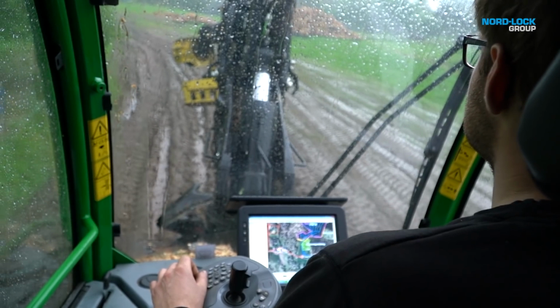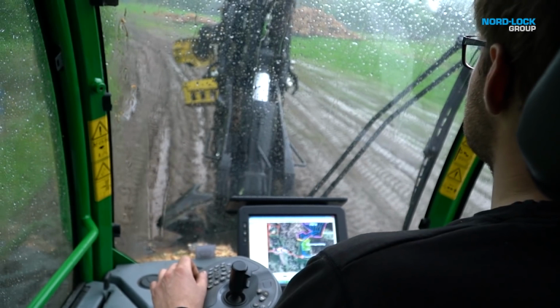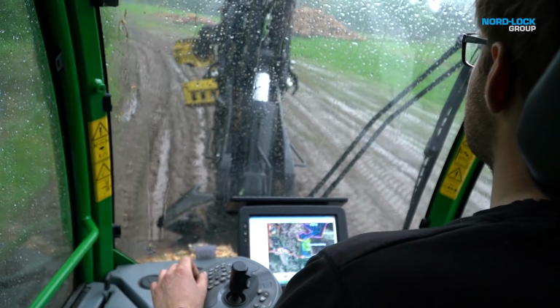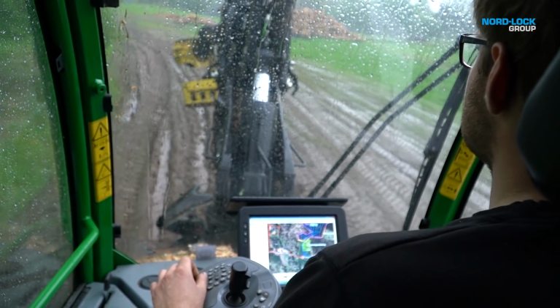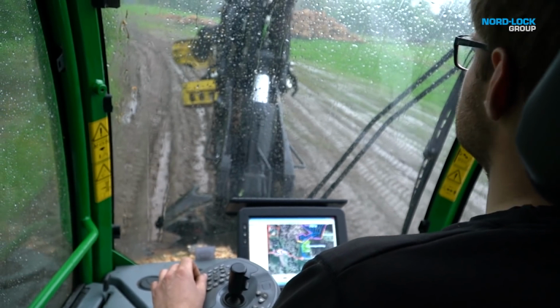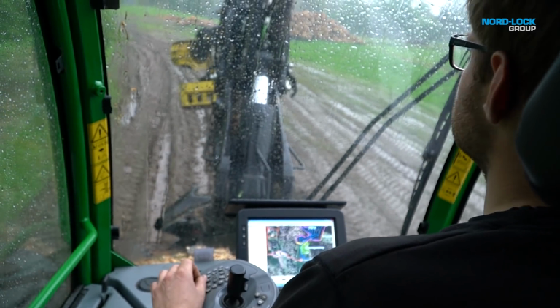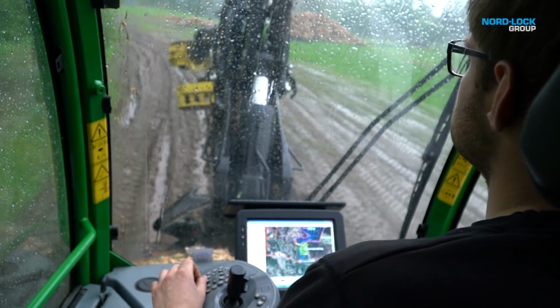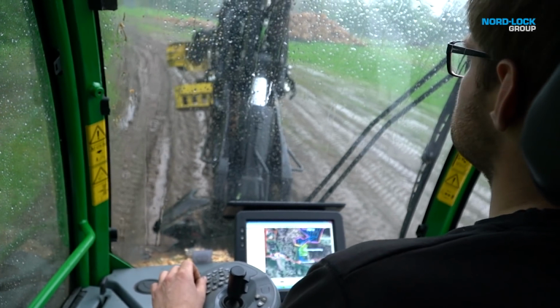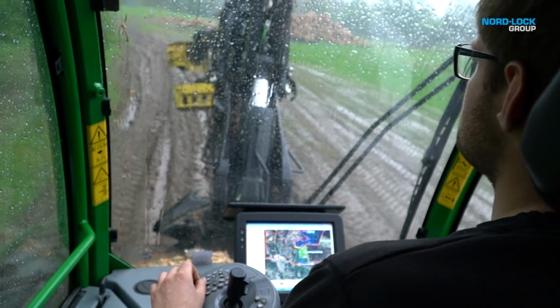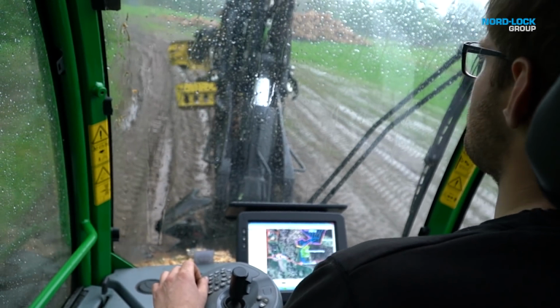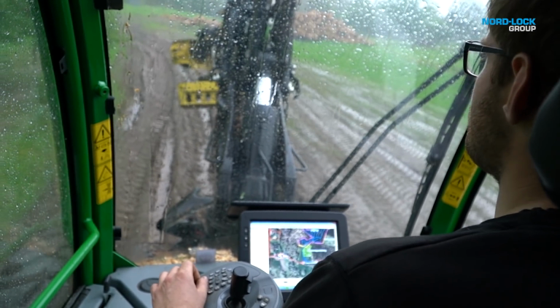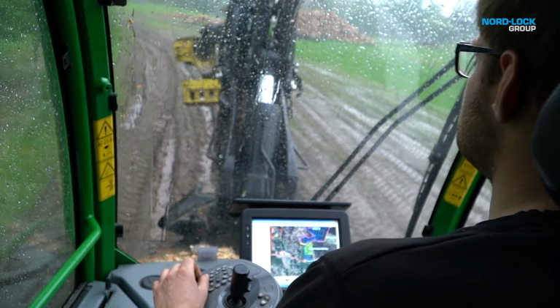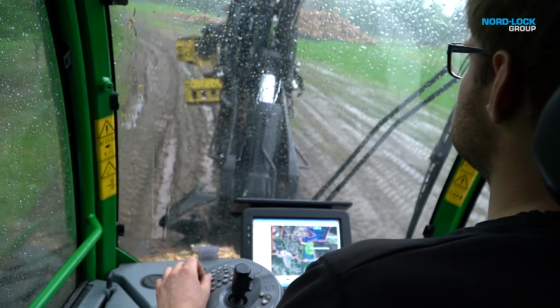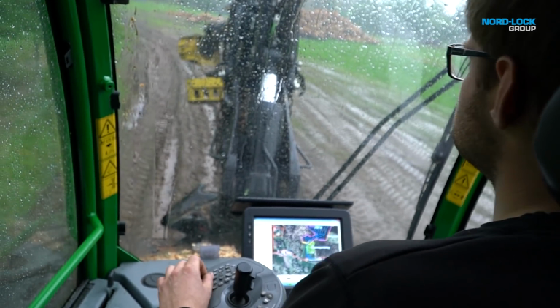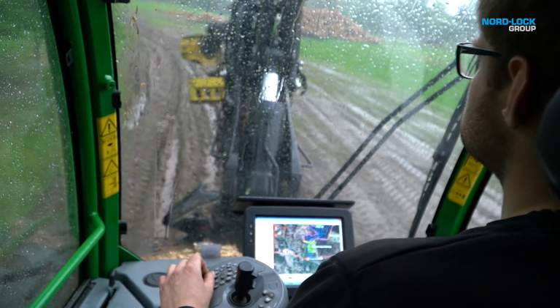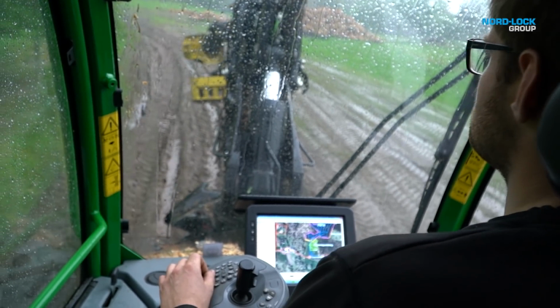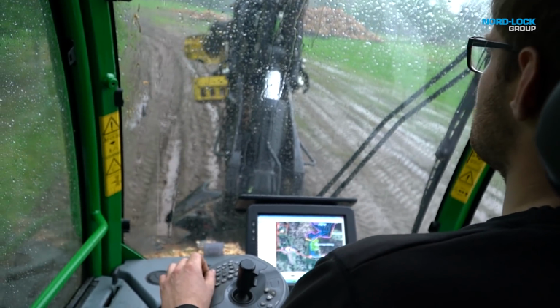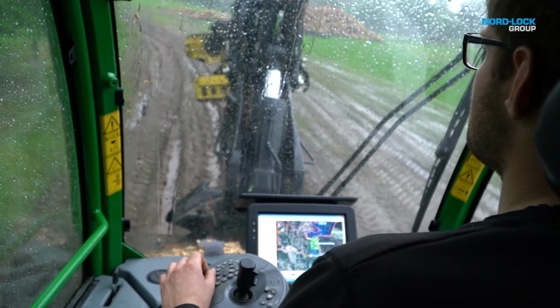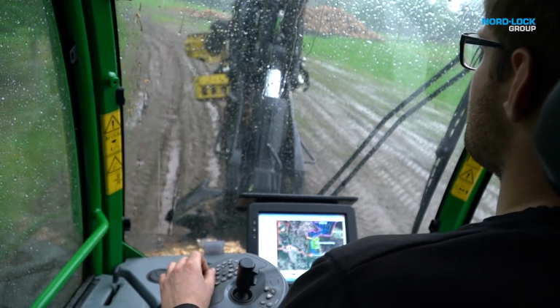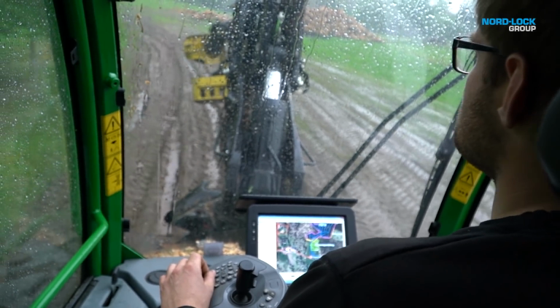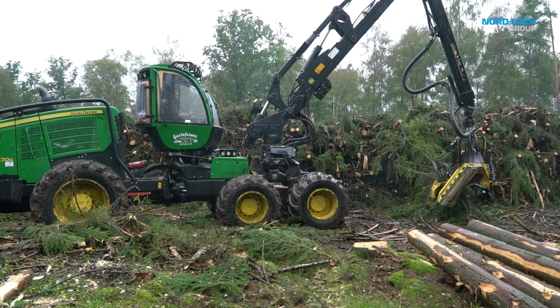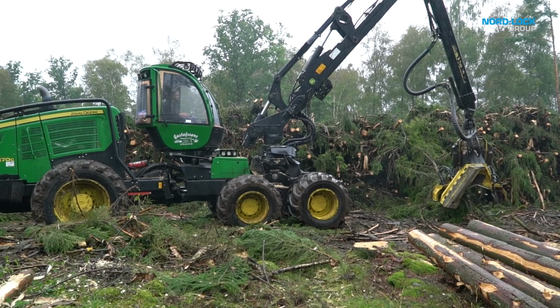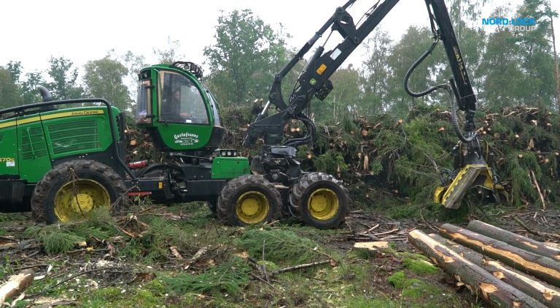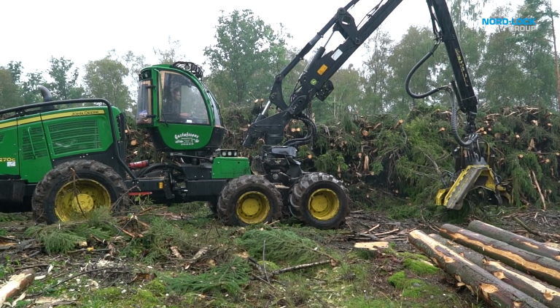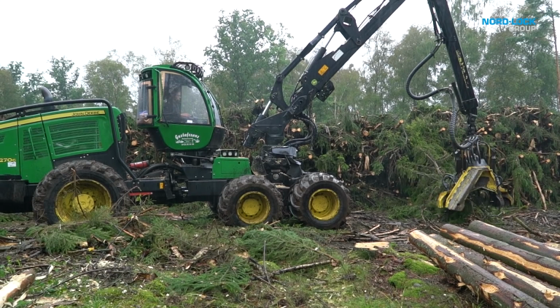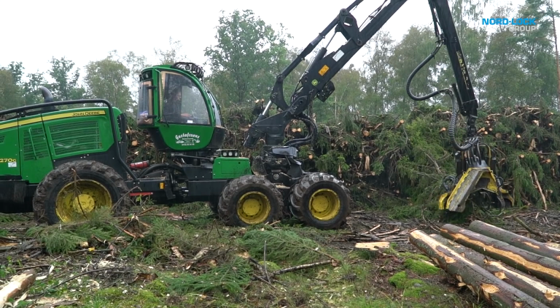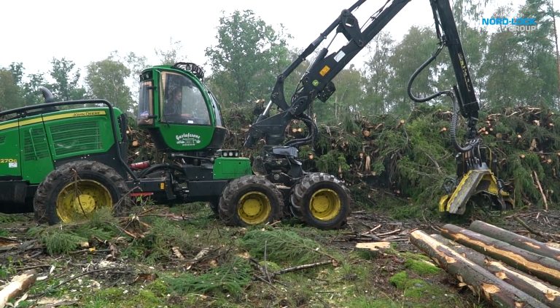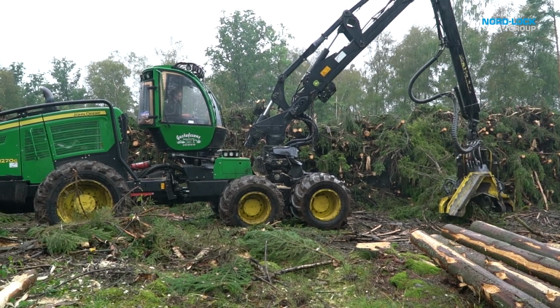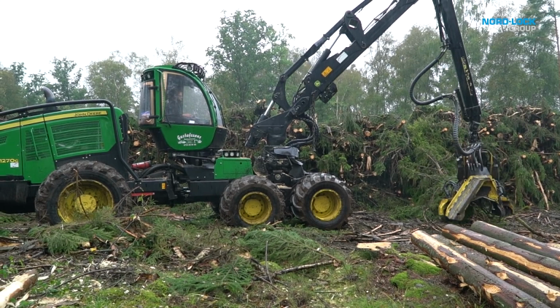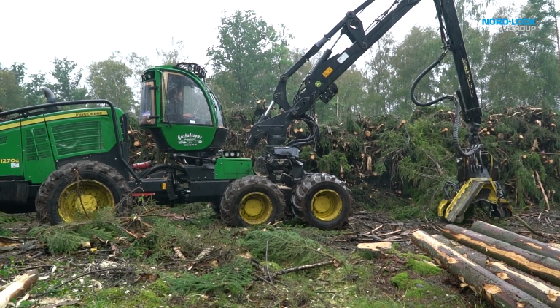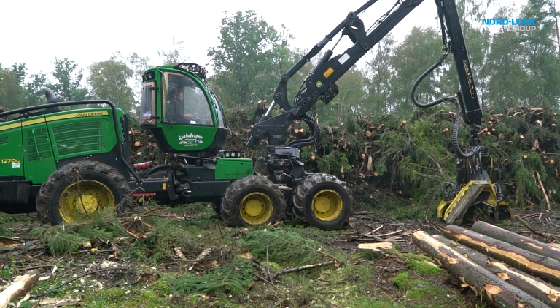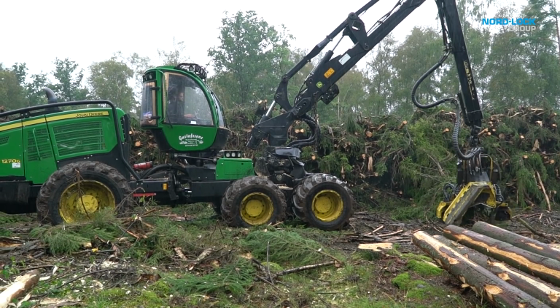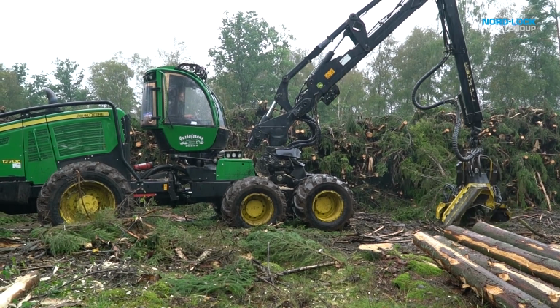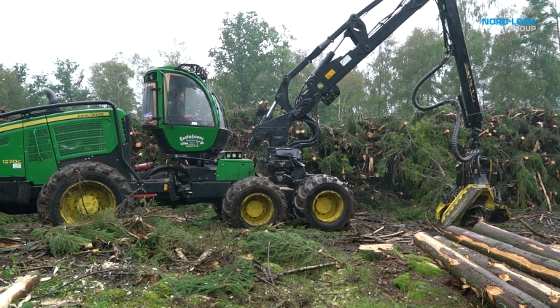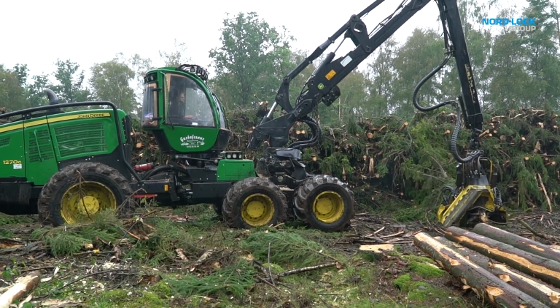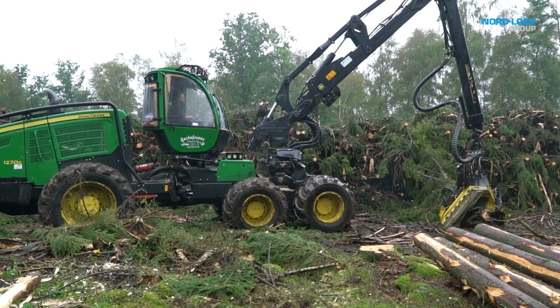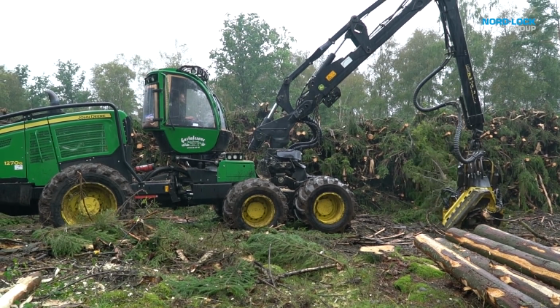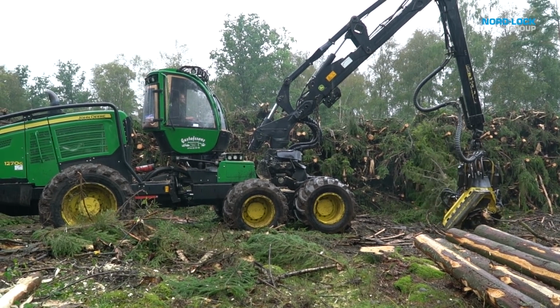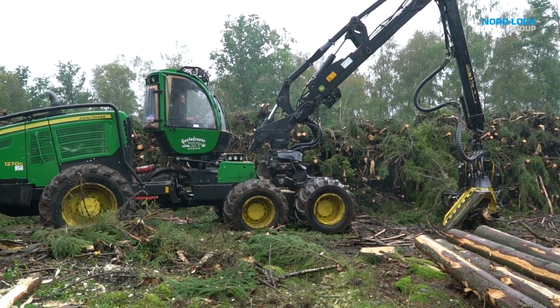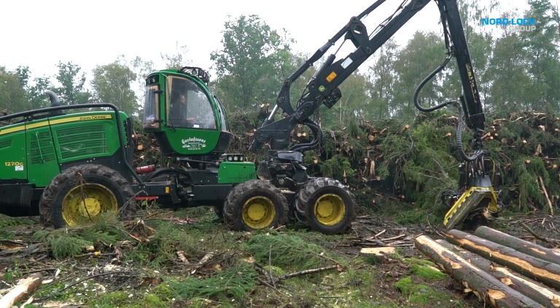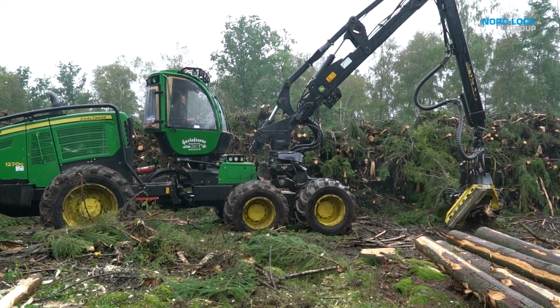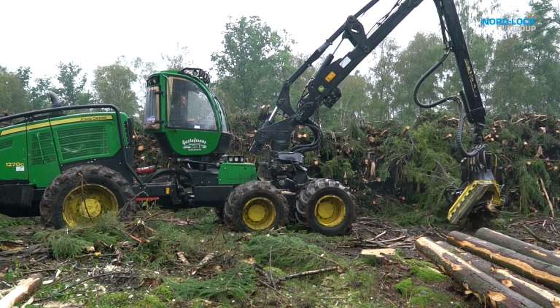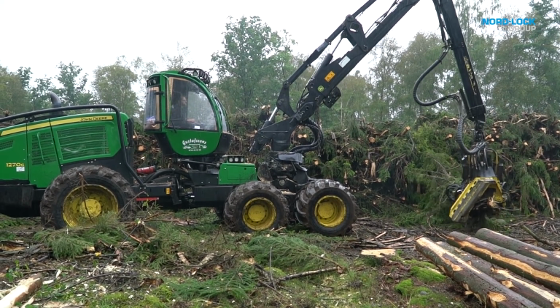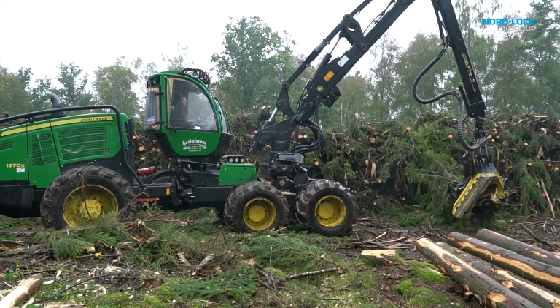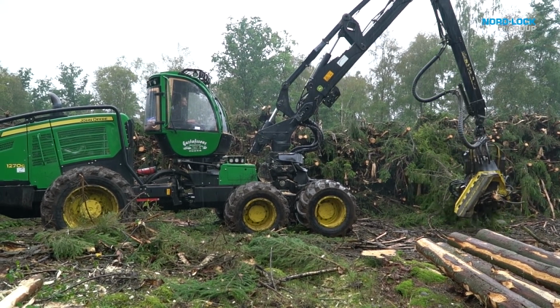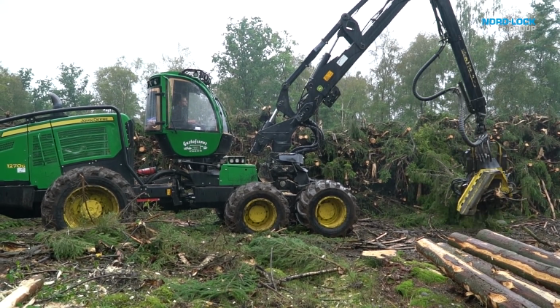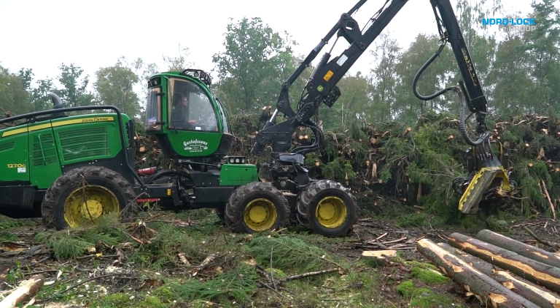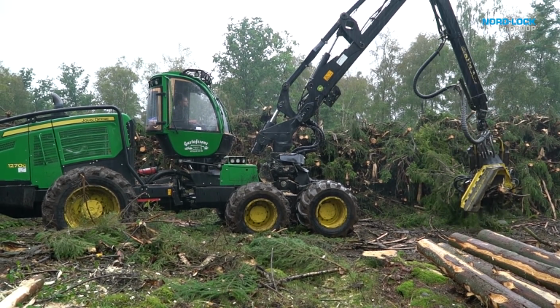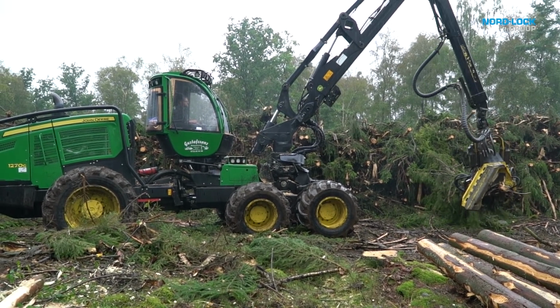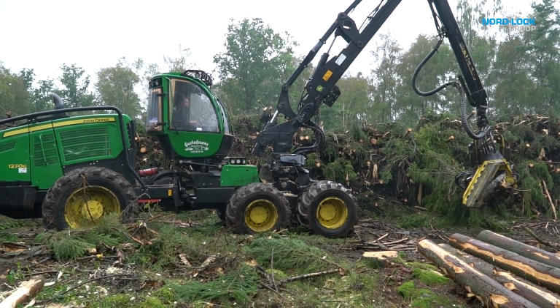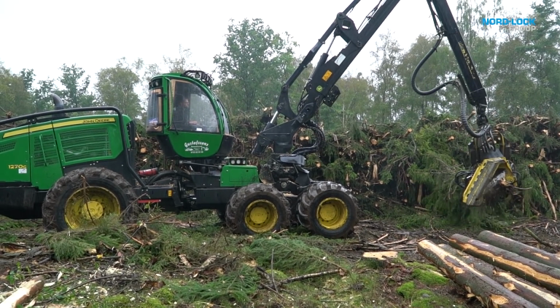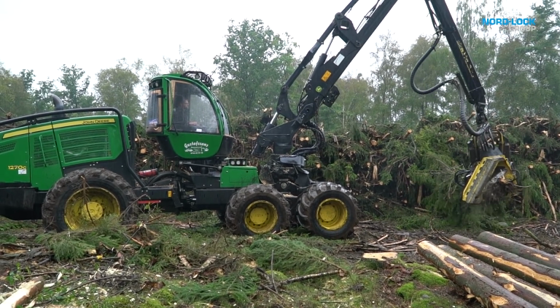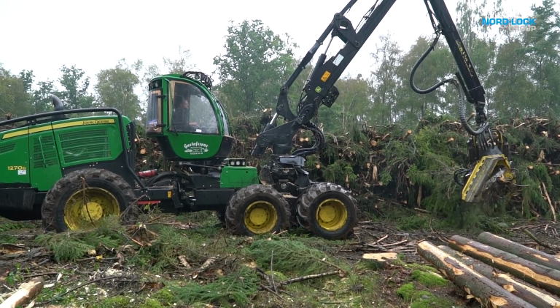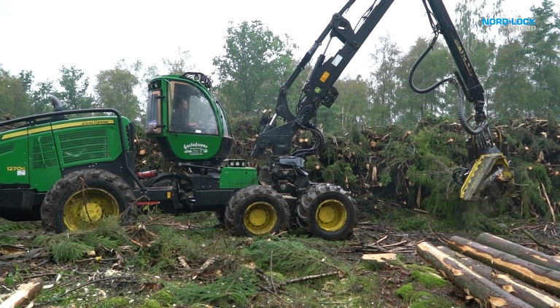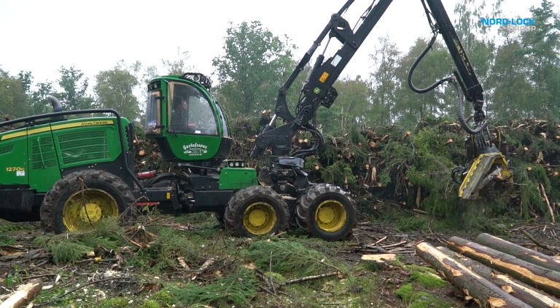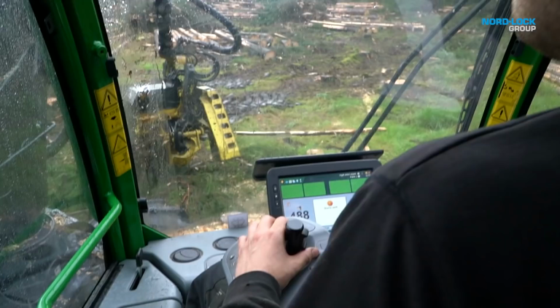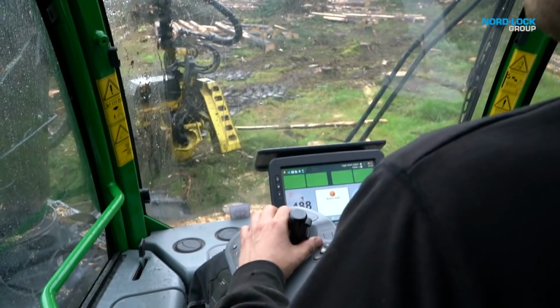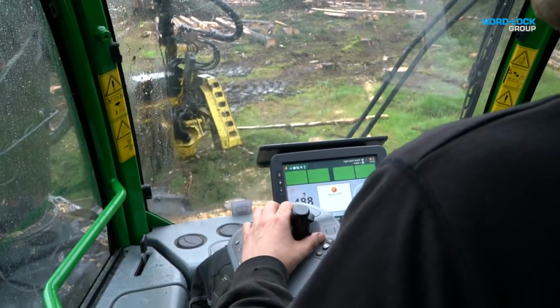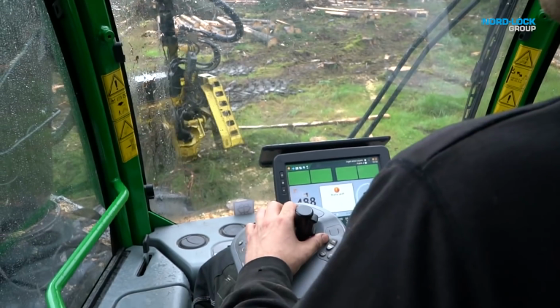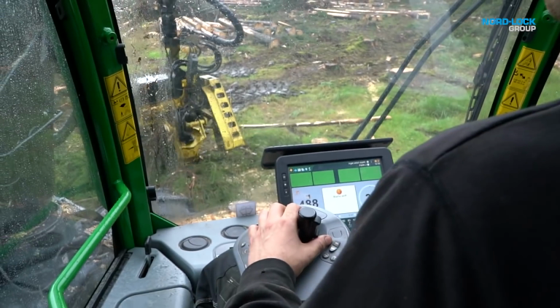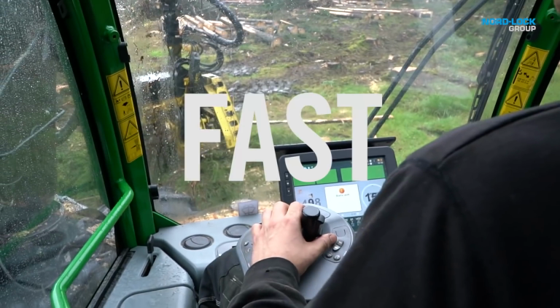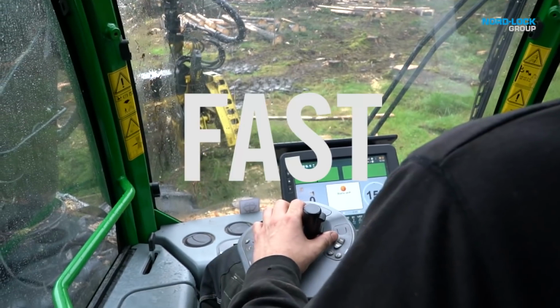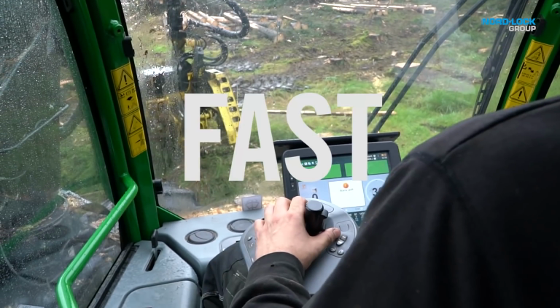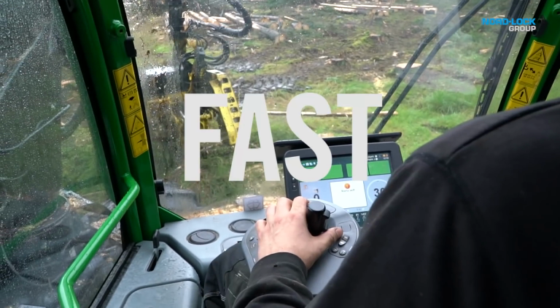Now the machine is fully operating again, and the installation took only 20 minutes.